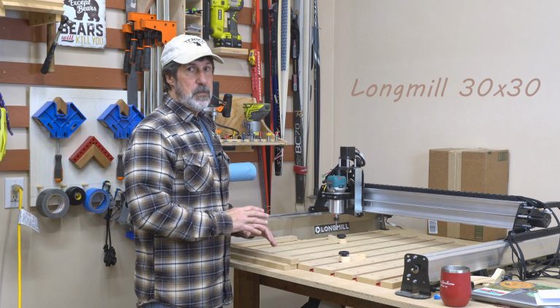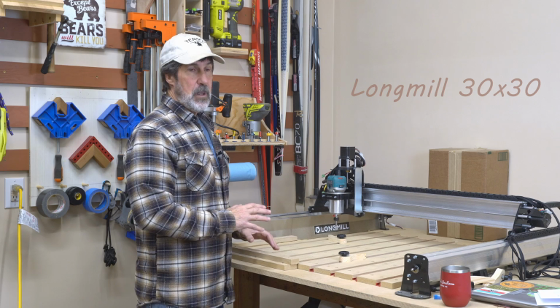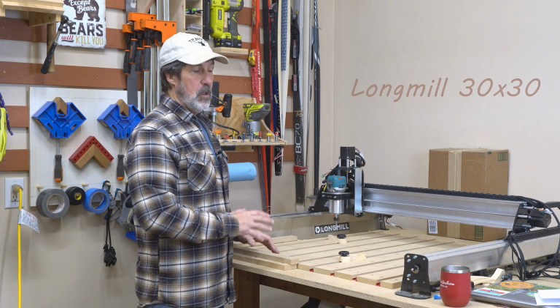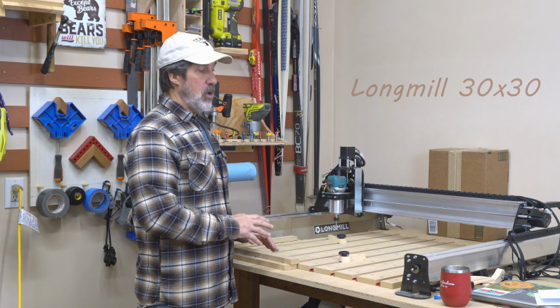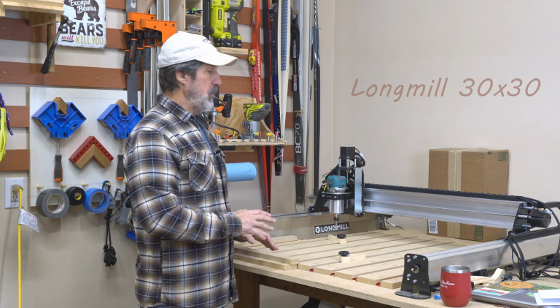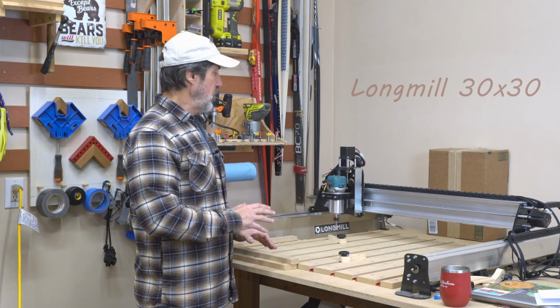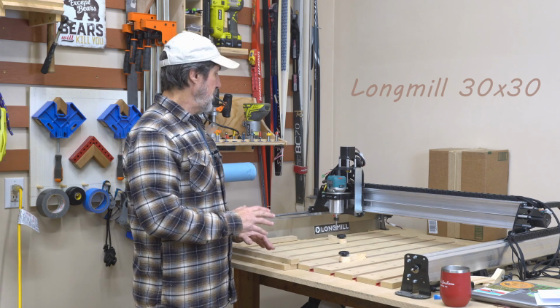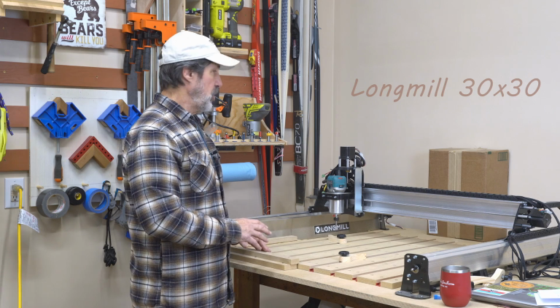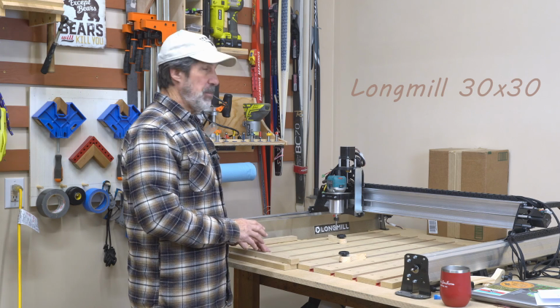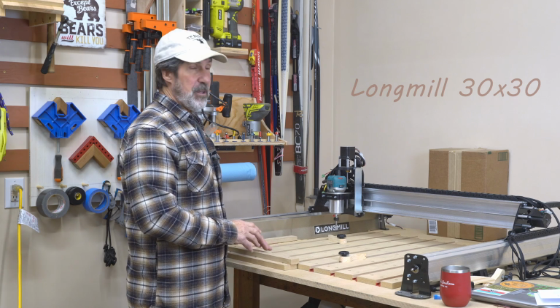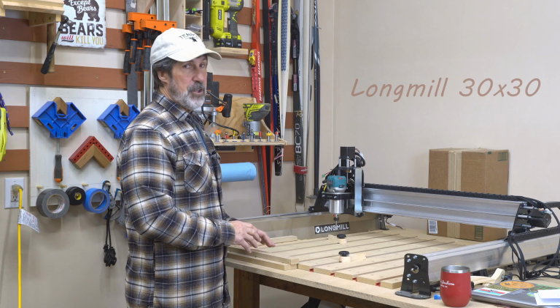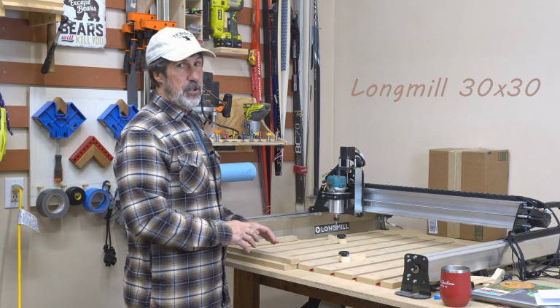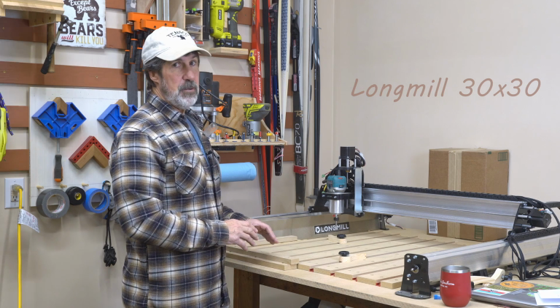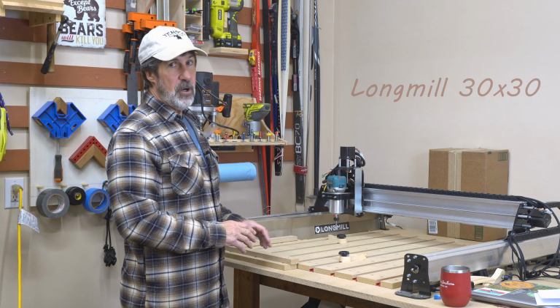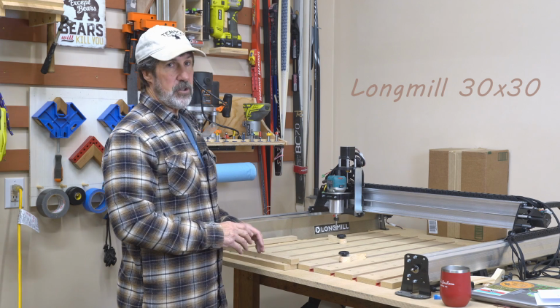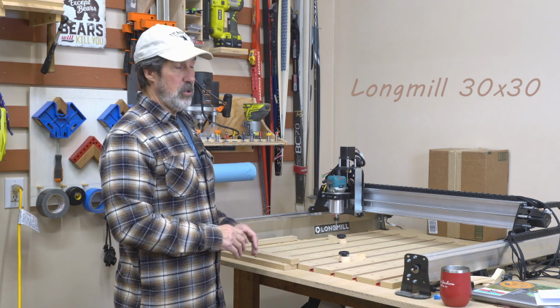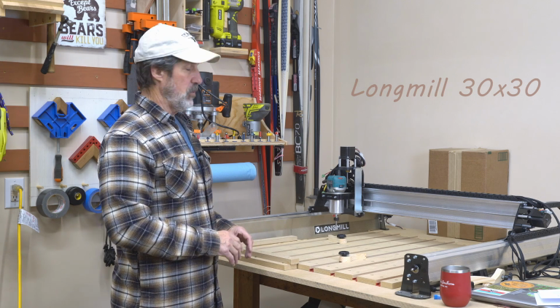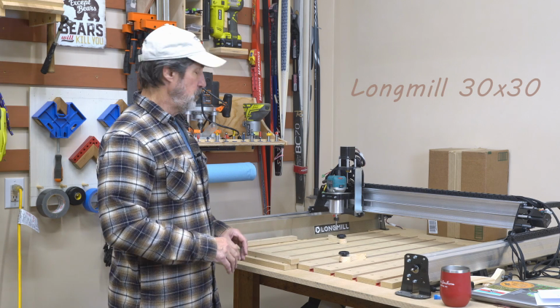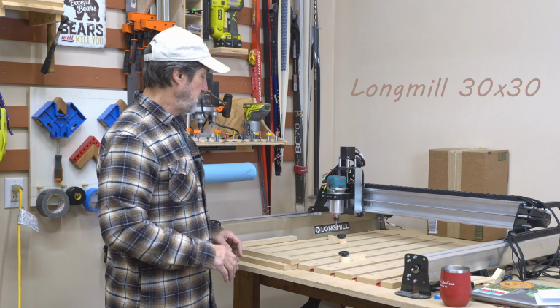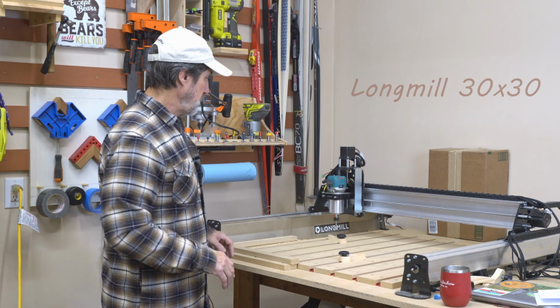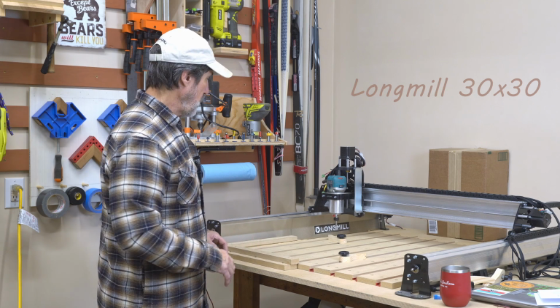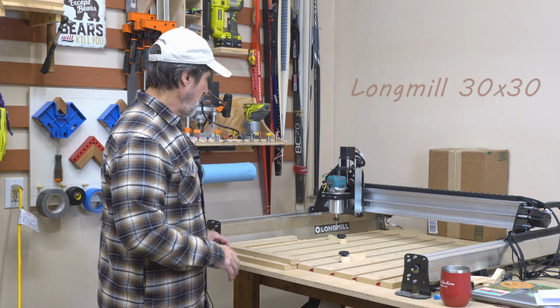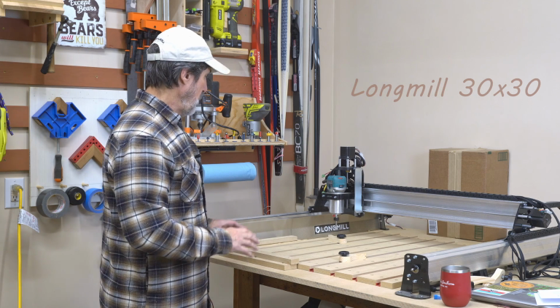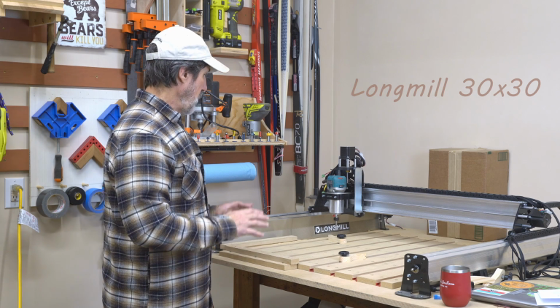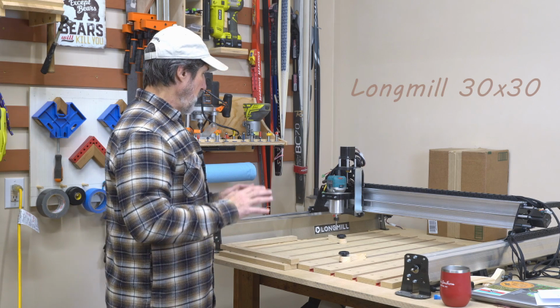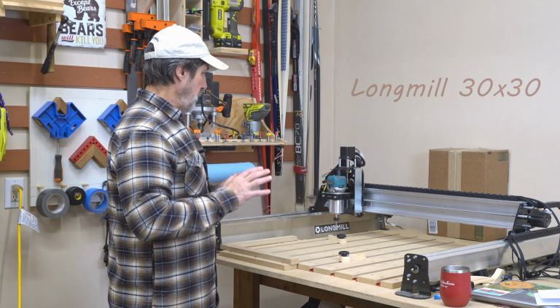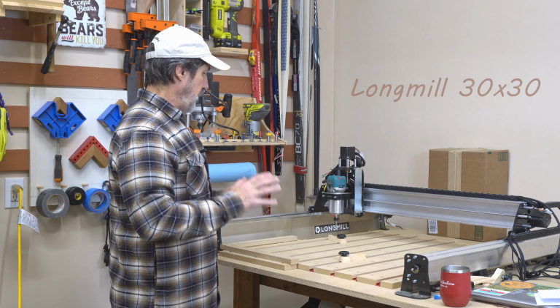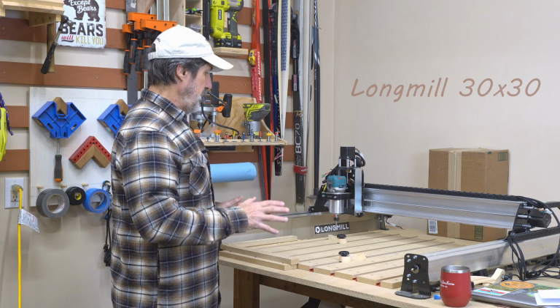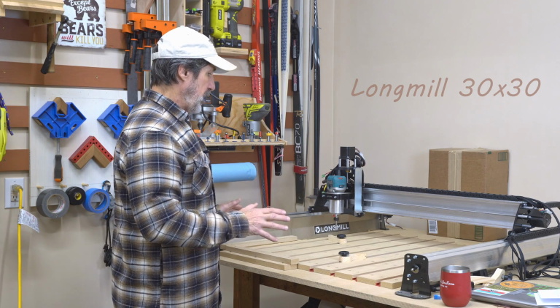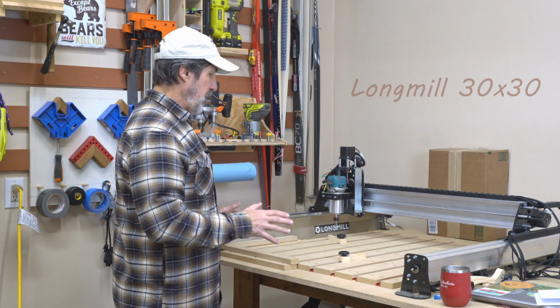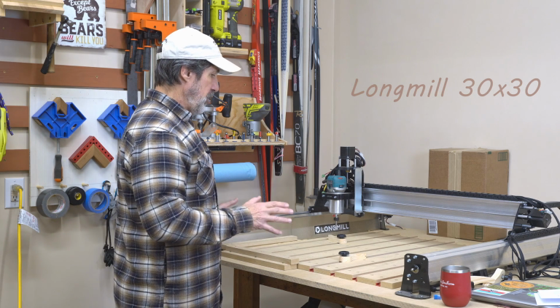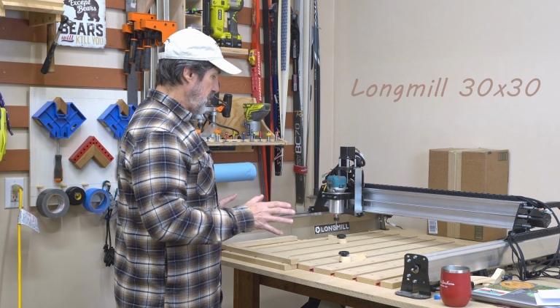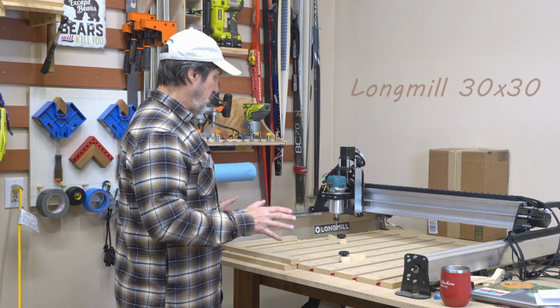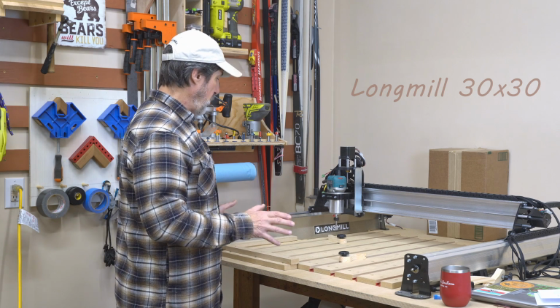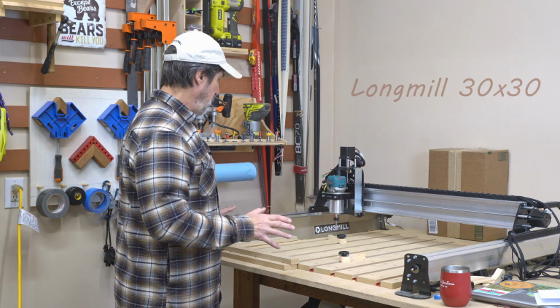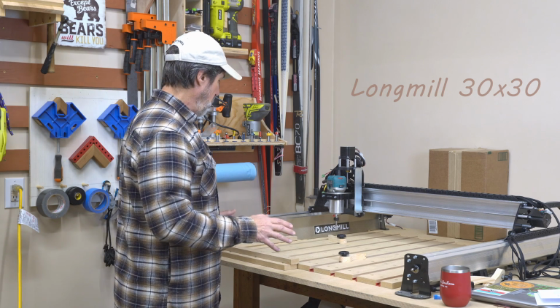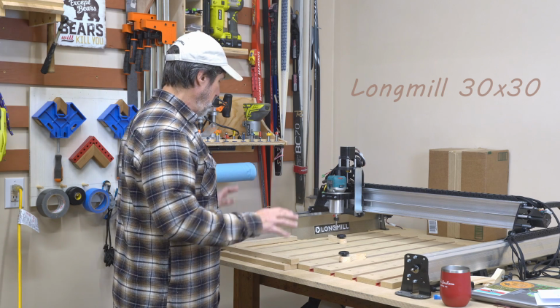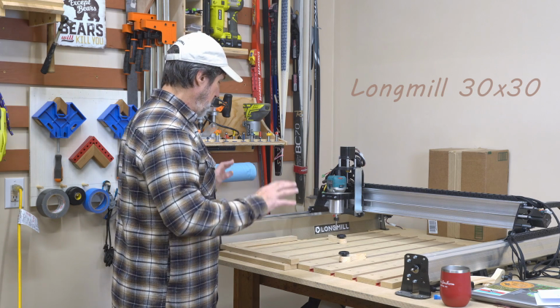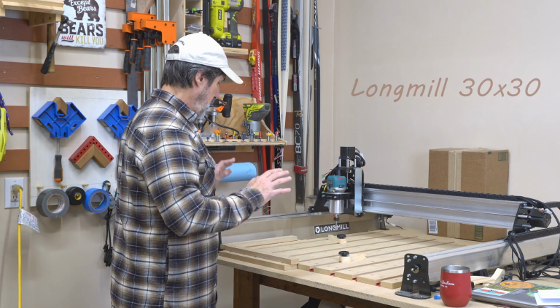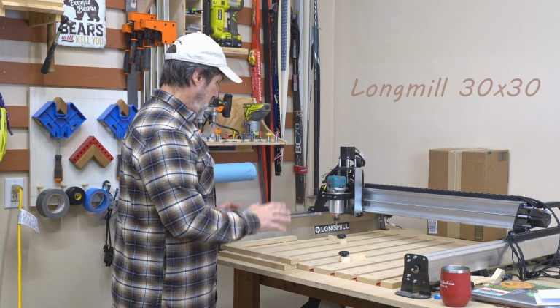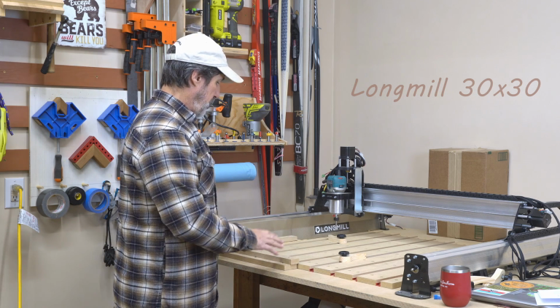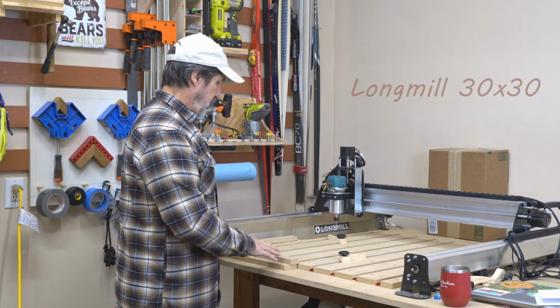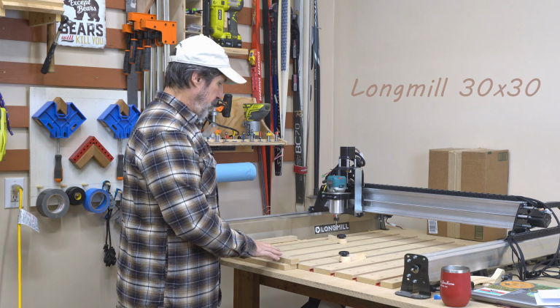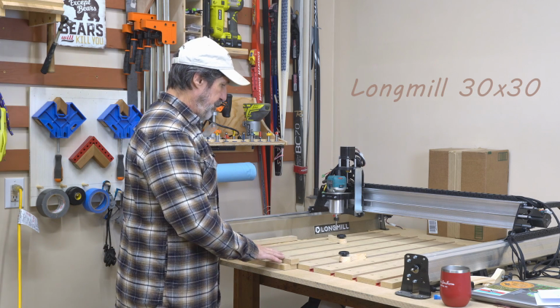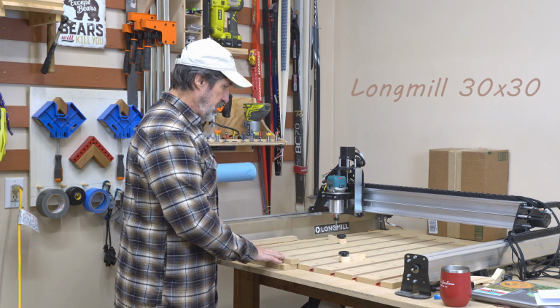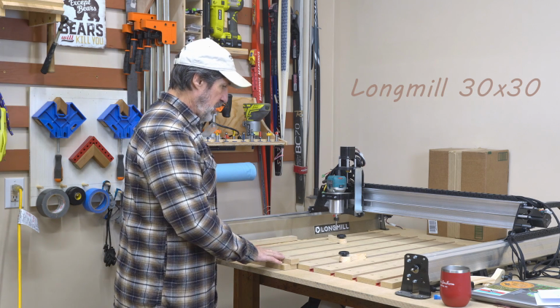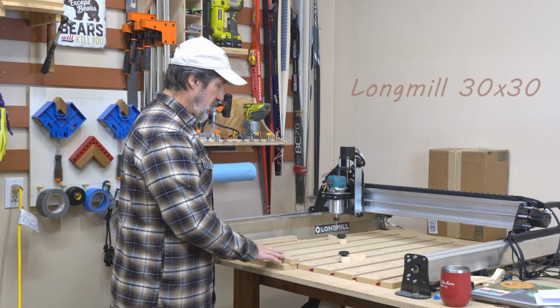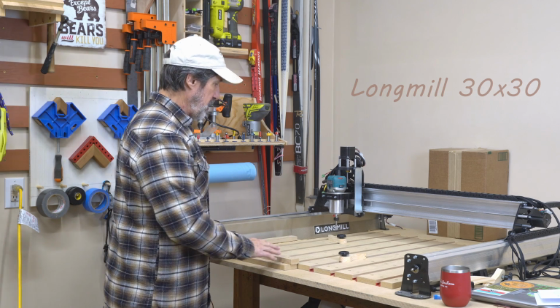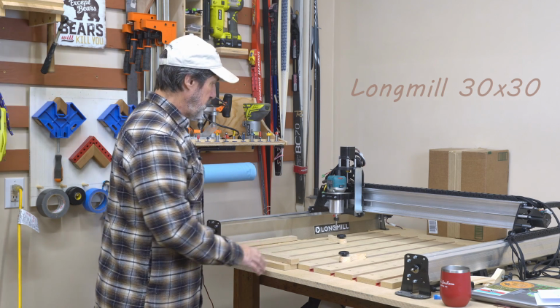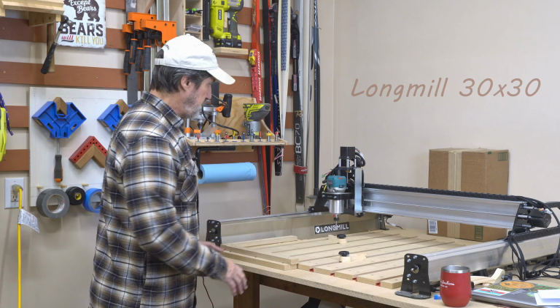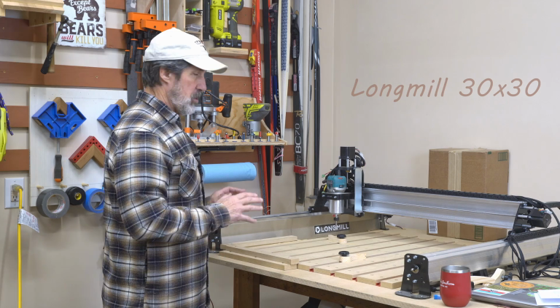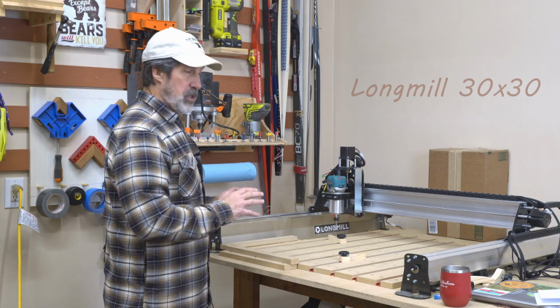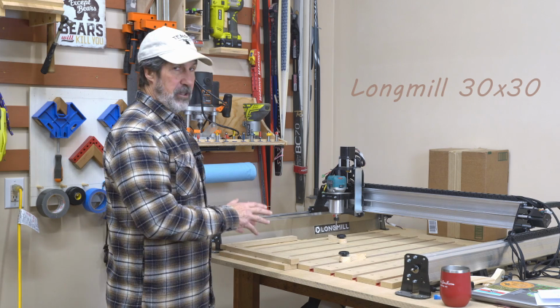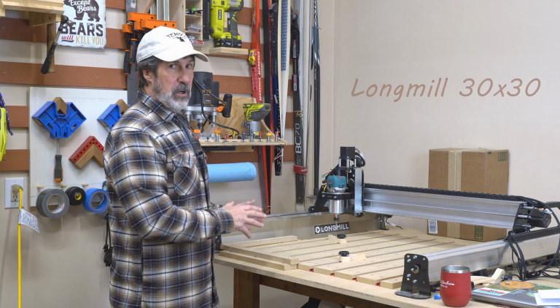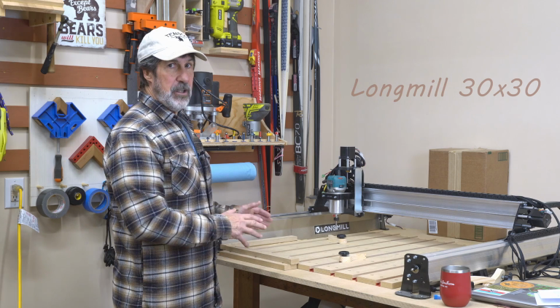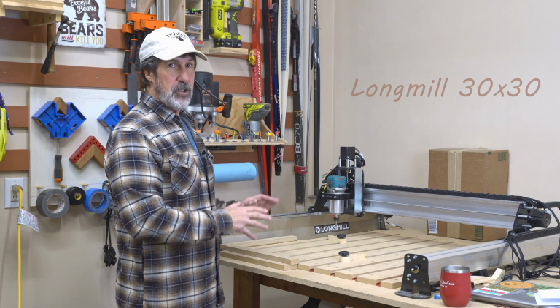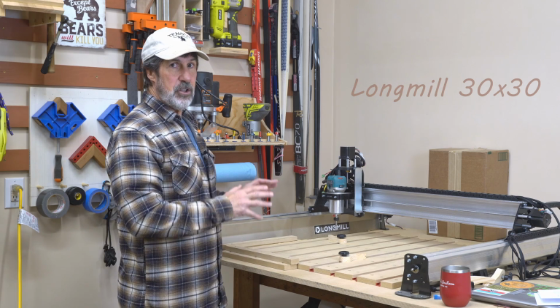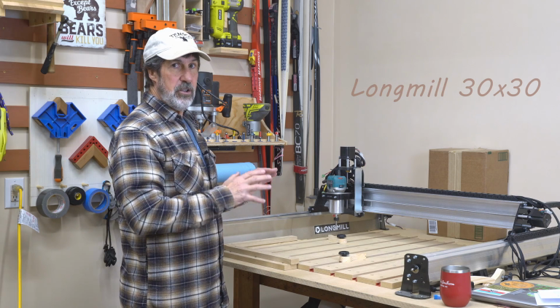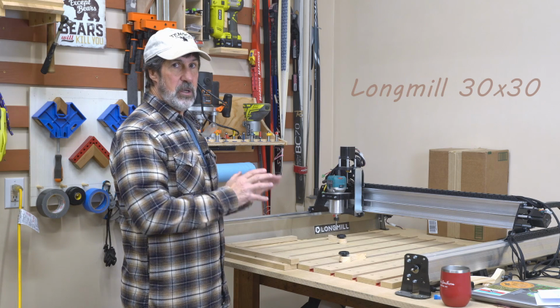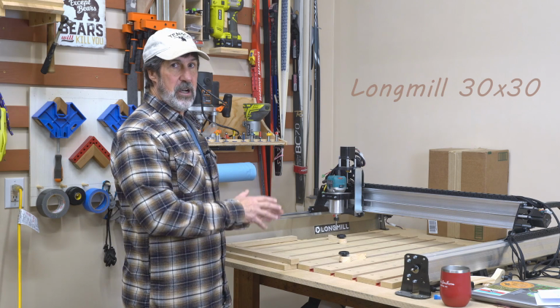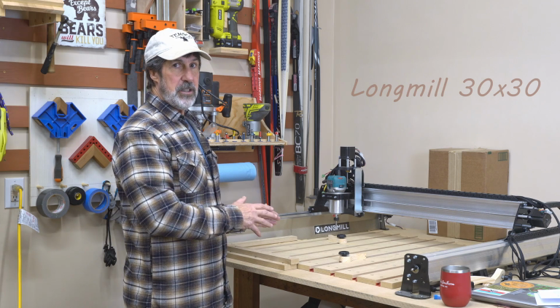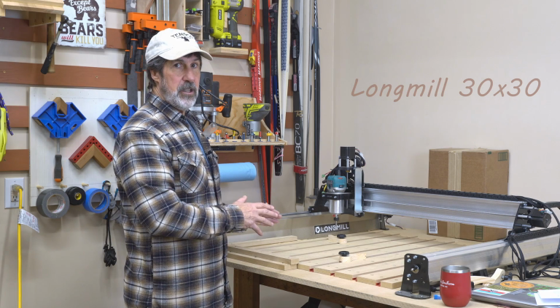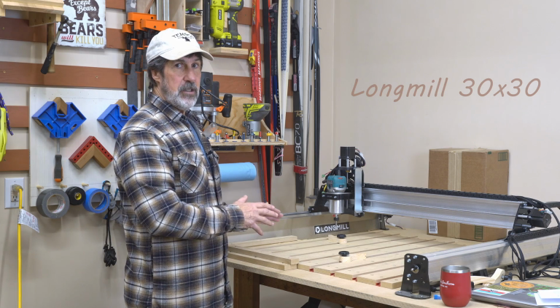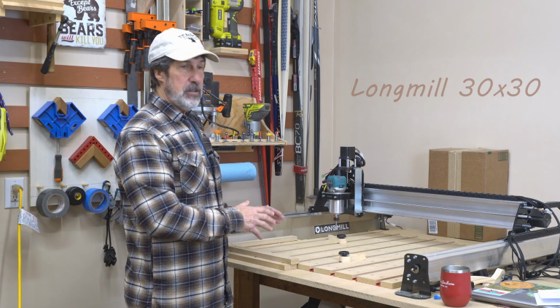Long Mill 30x30 Mark II. Putting together a spoil board — I put a fence on it. Stick around and I'll show you how I did it.